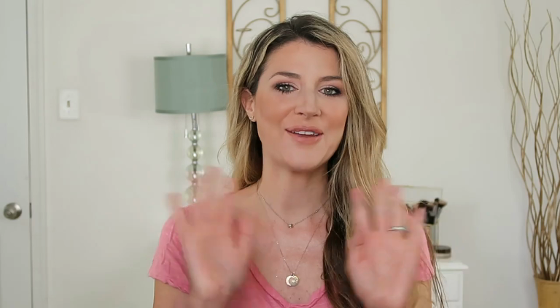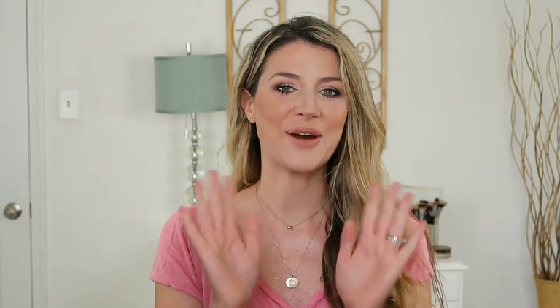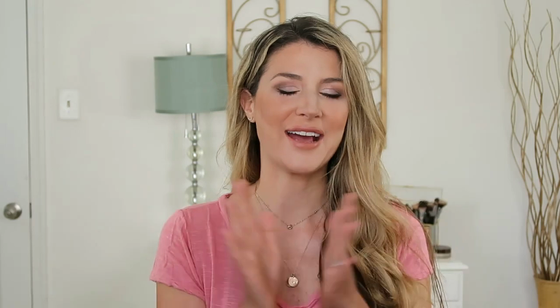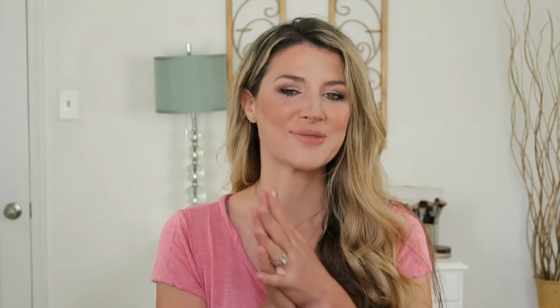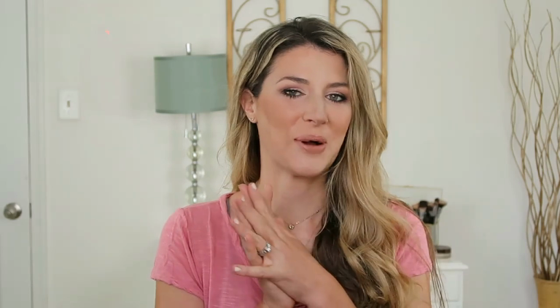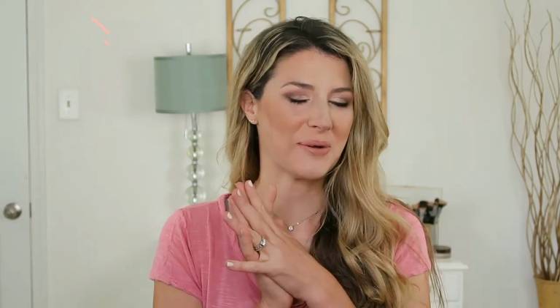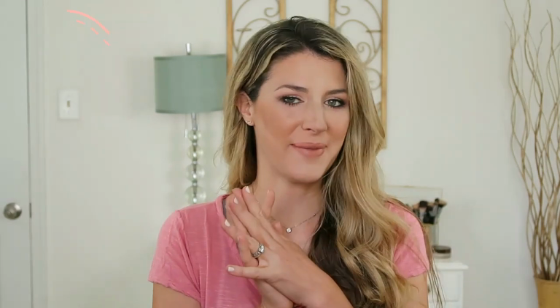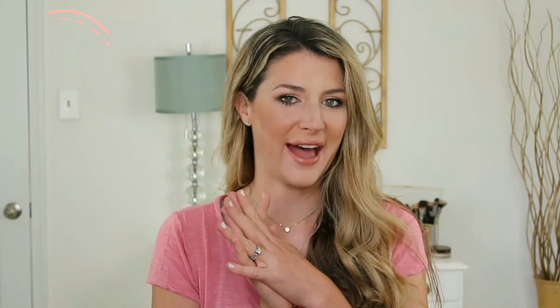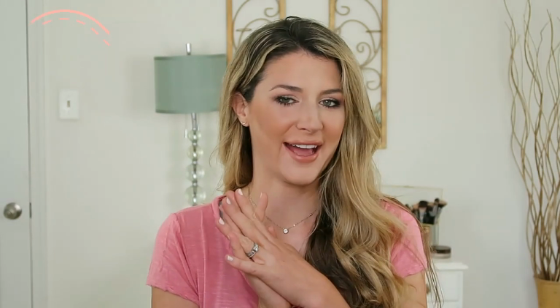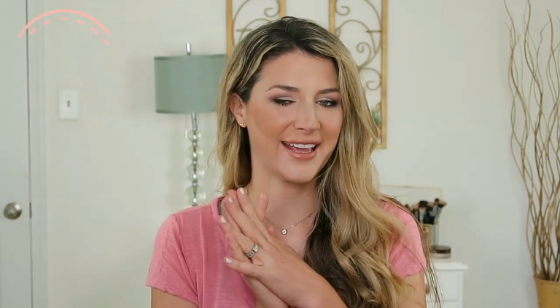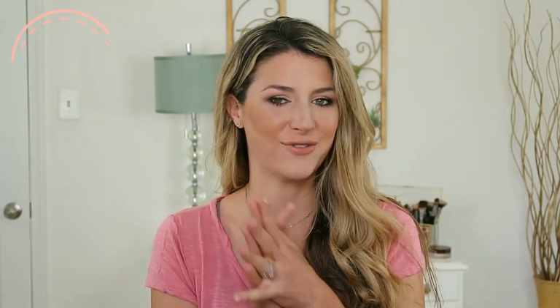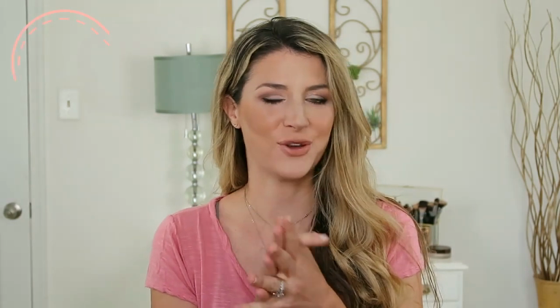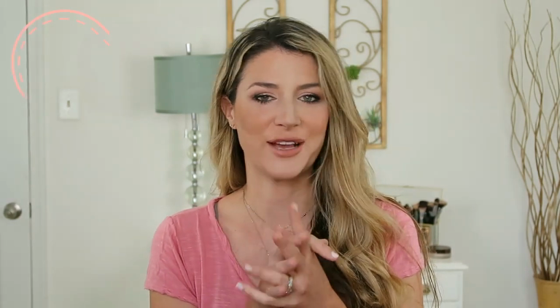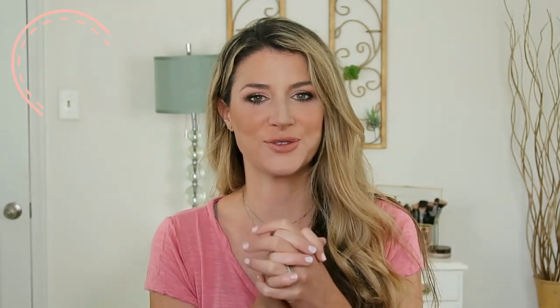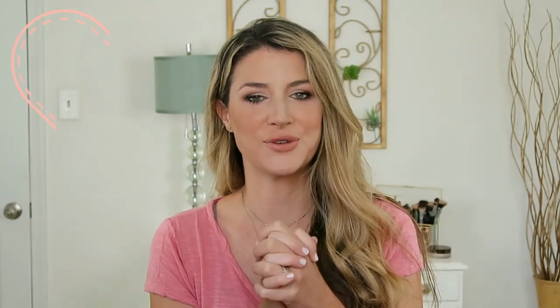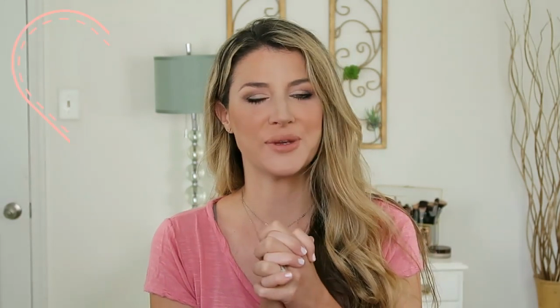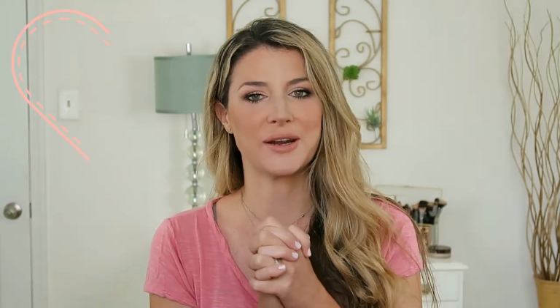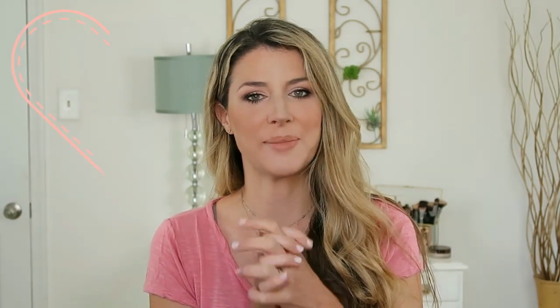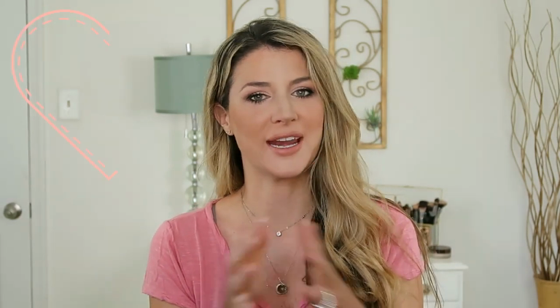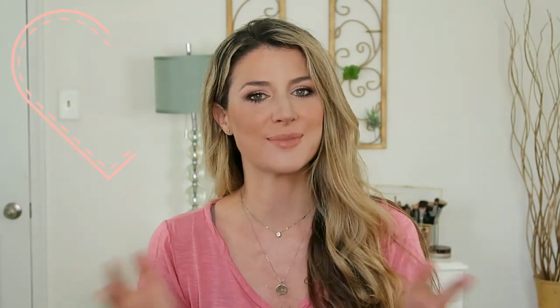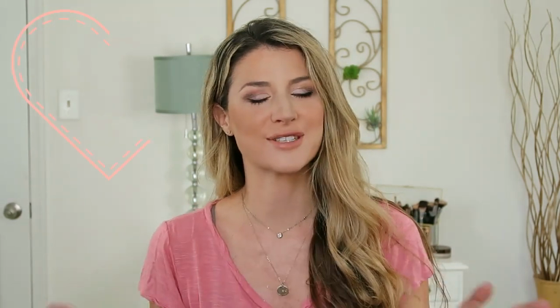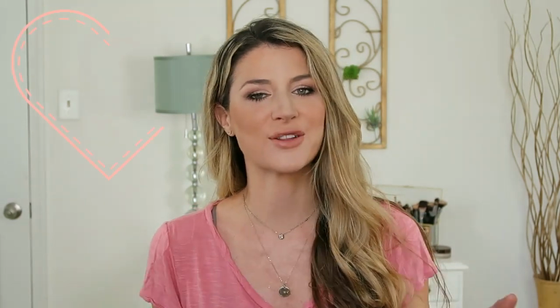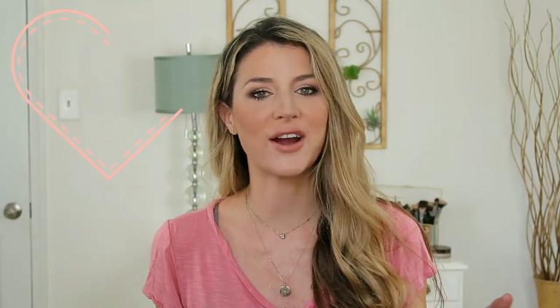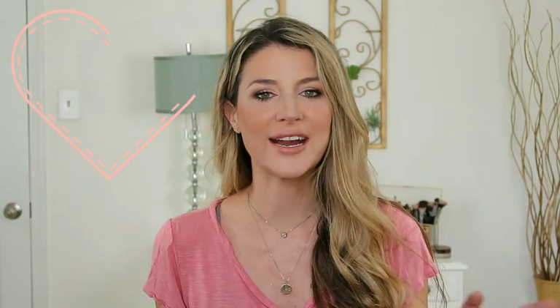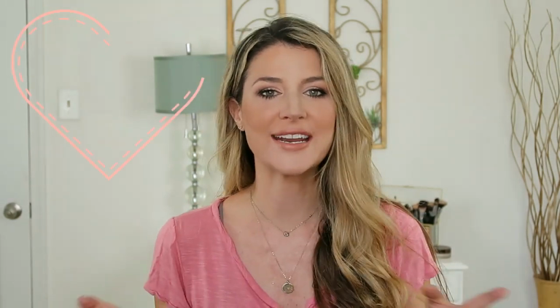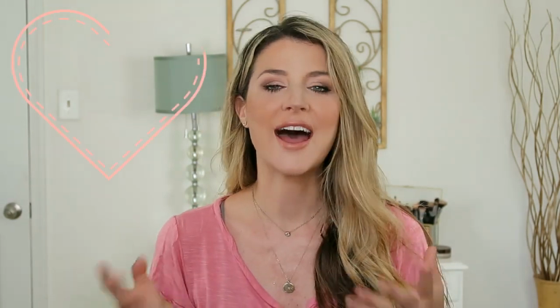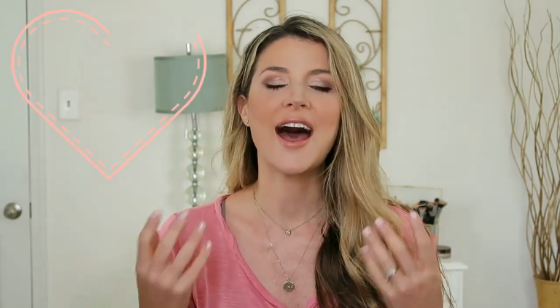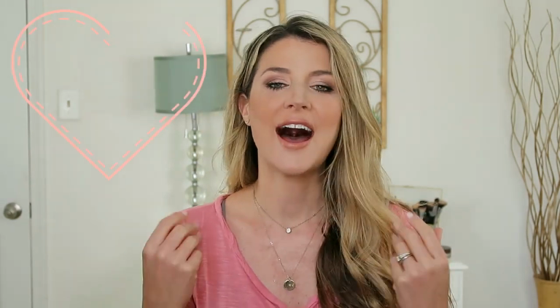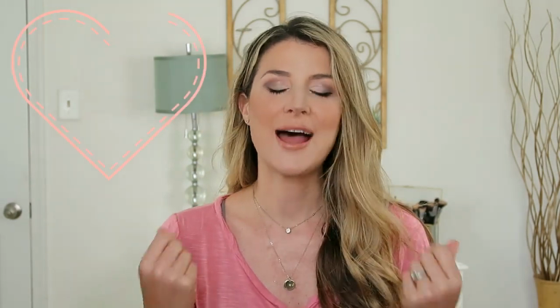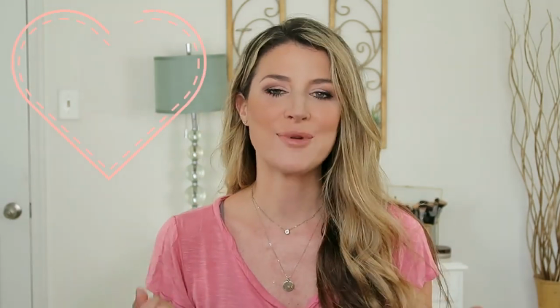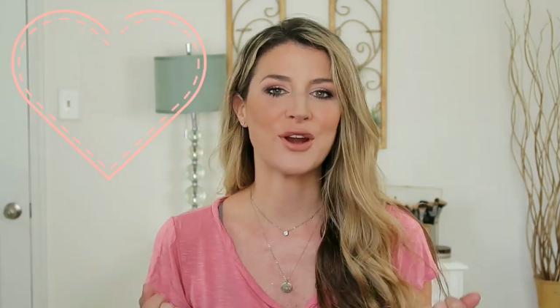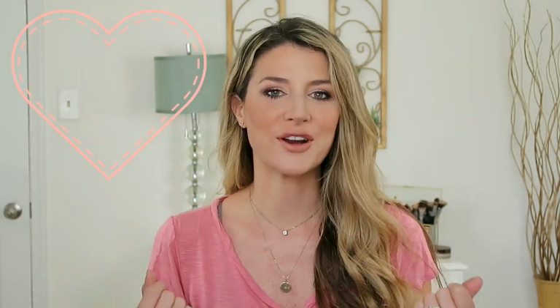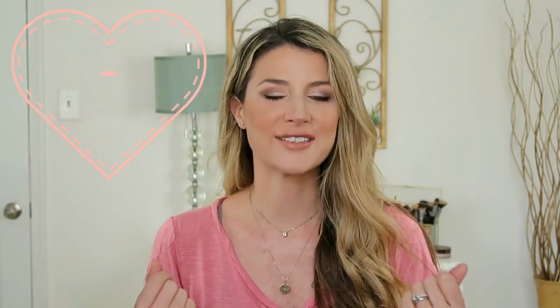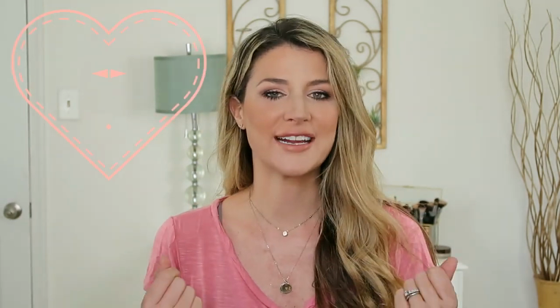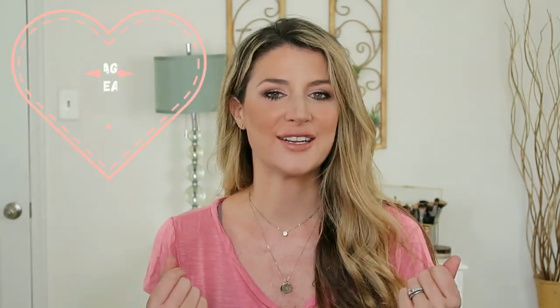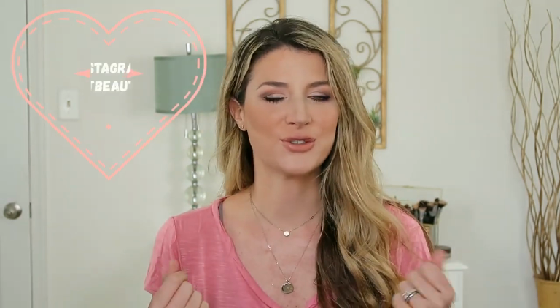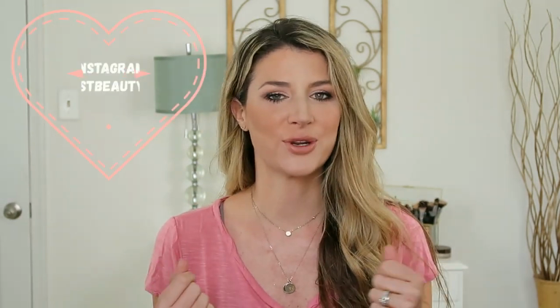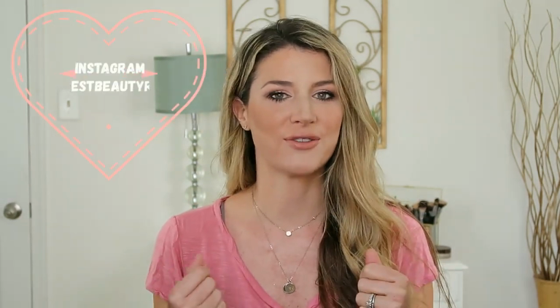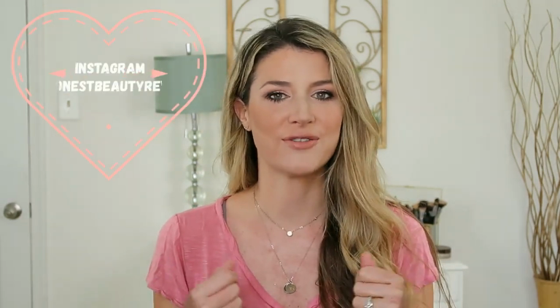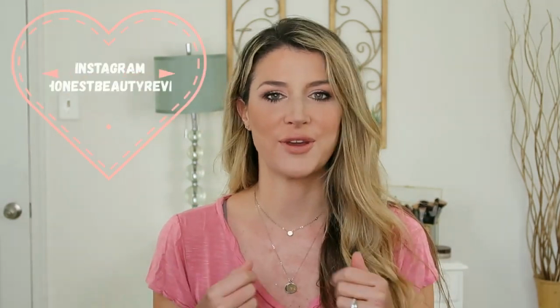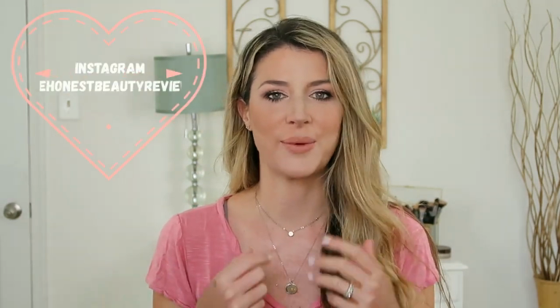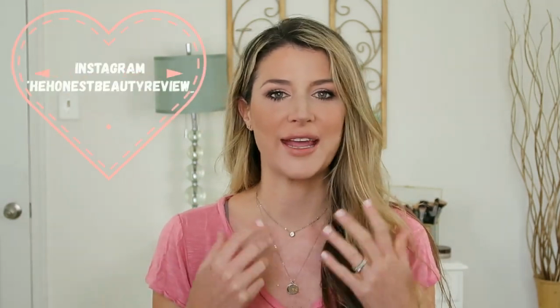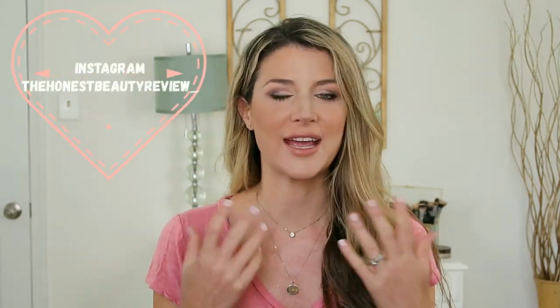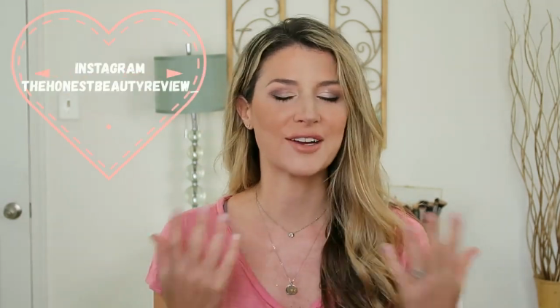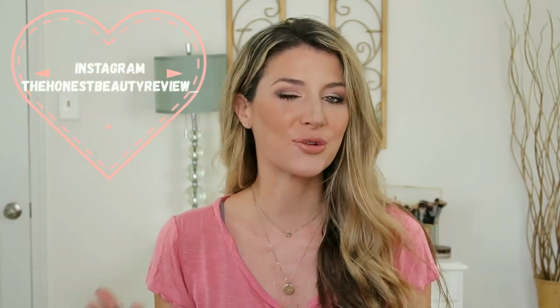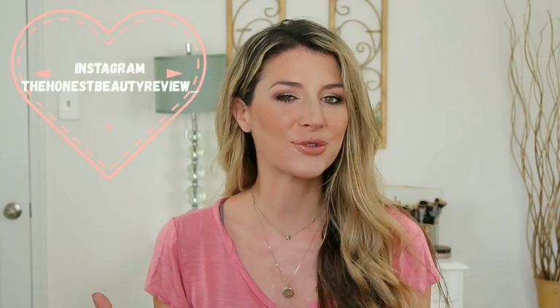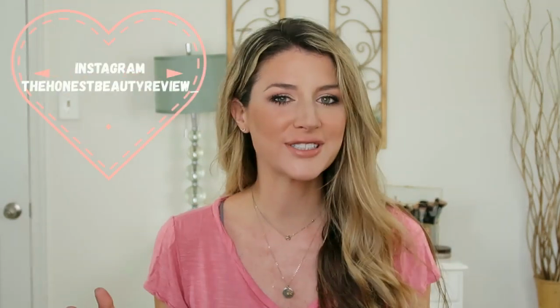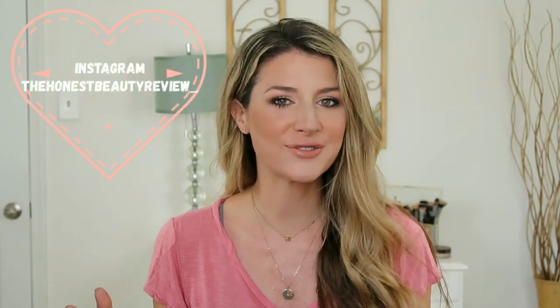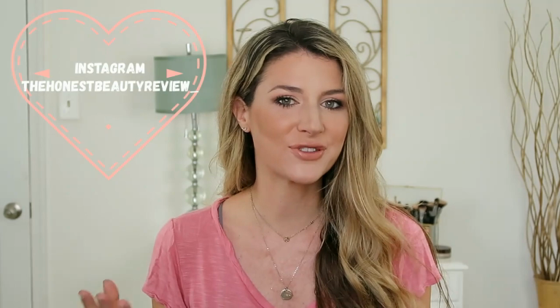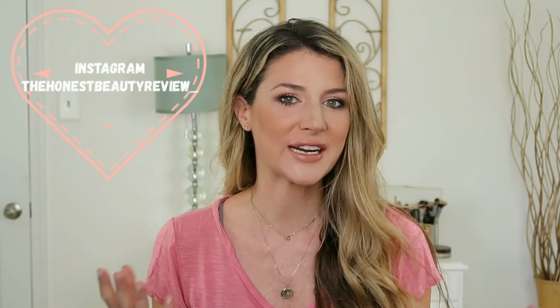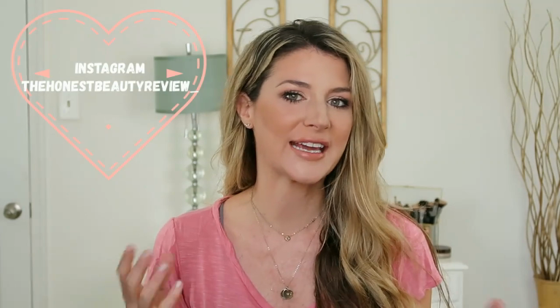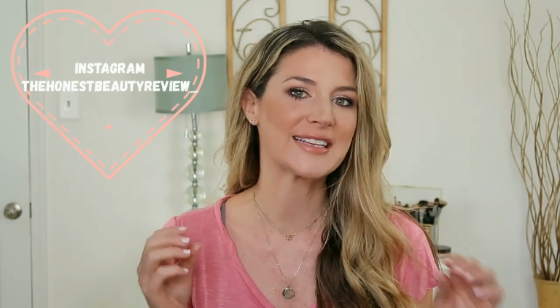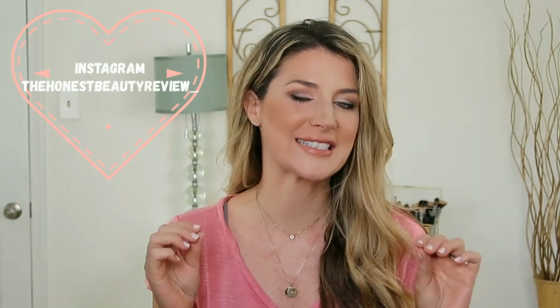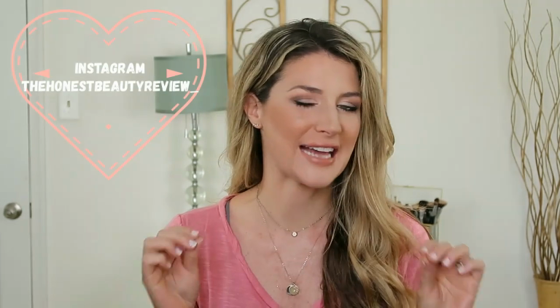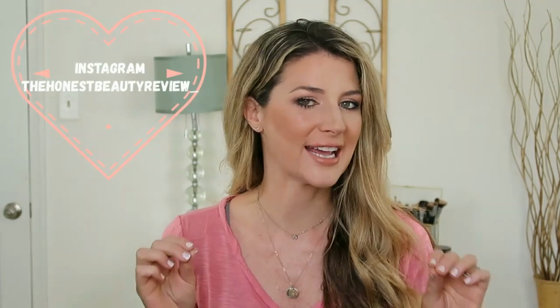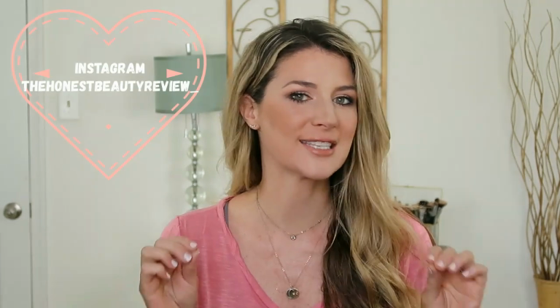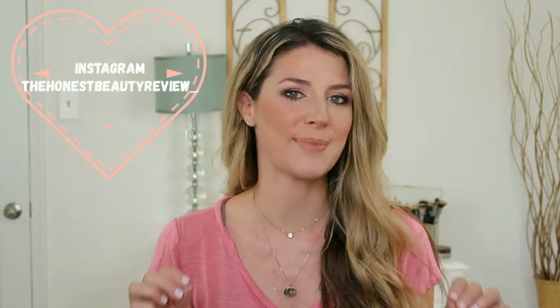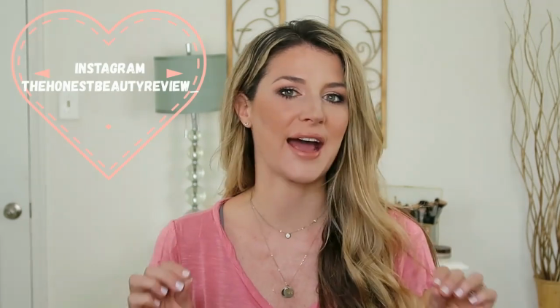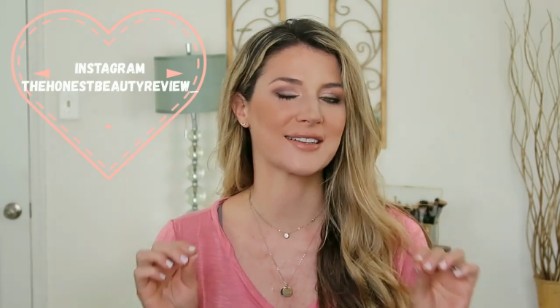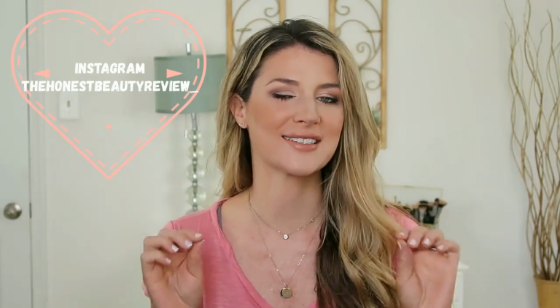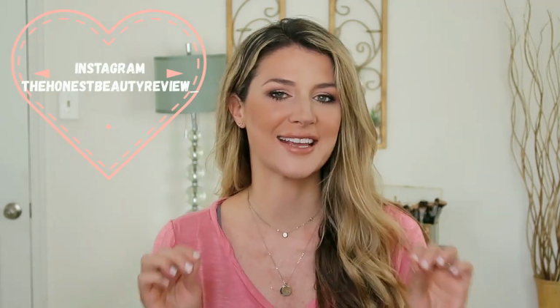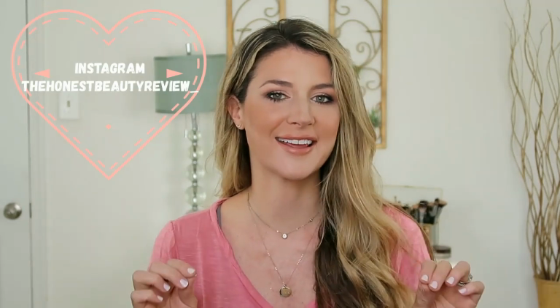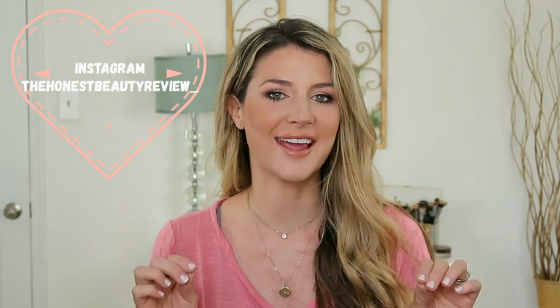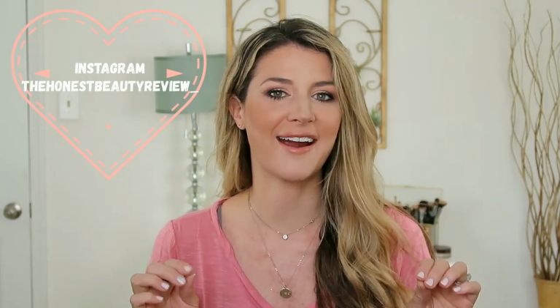Hey you guys, welcome back. If you guys are new here, my name is Lauren. I'm a nurse and I enjoy reviewing cruelty-free, science-backed skincare.